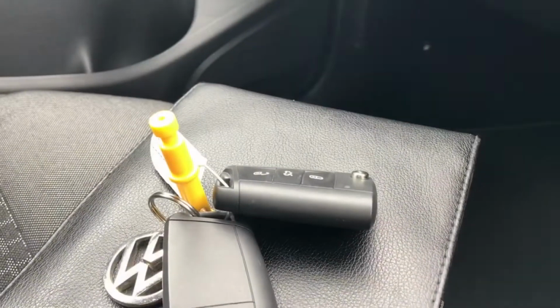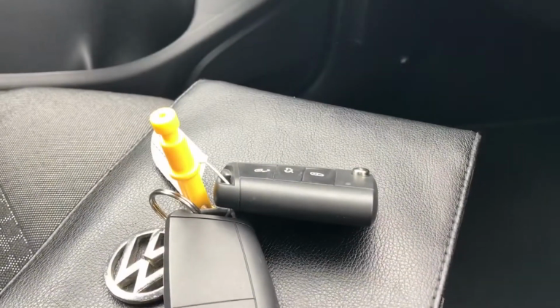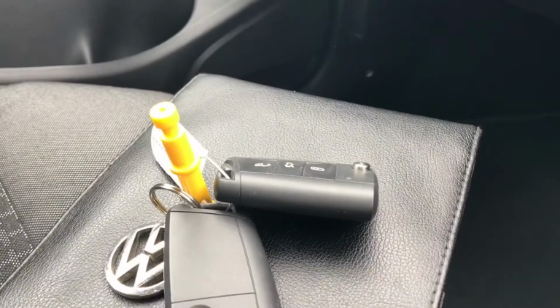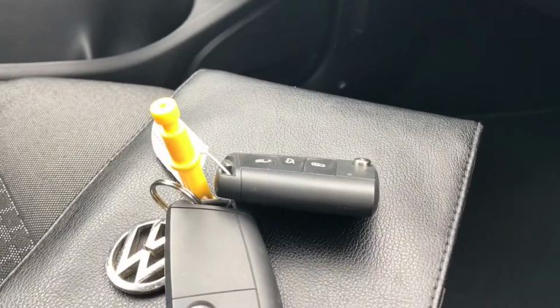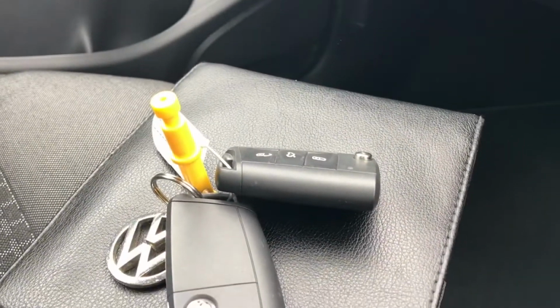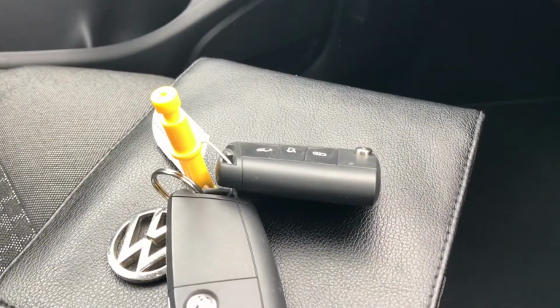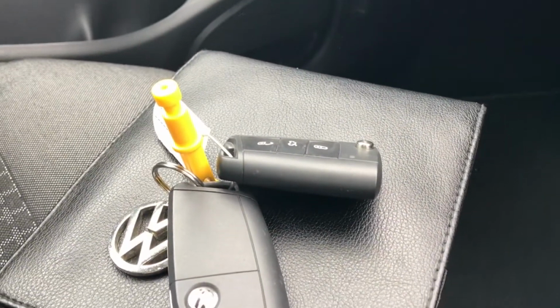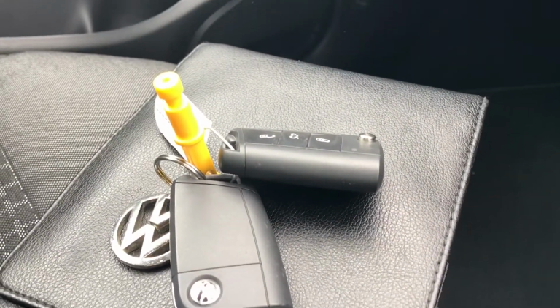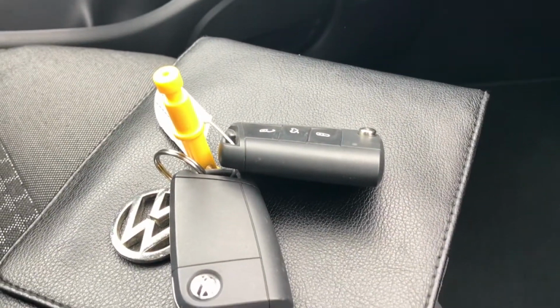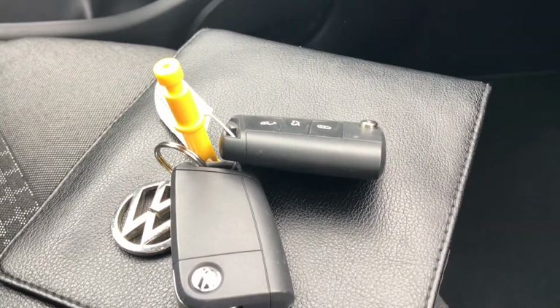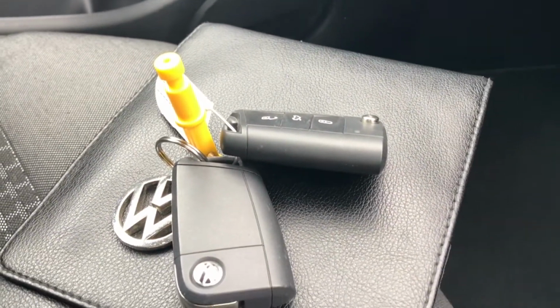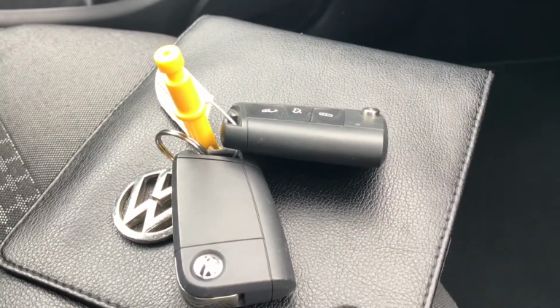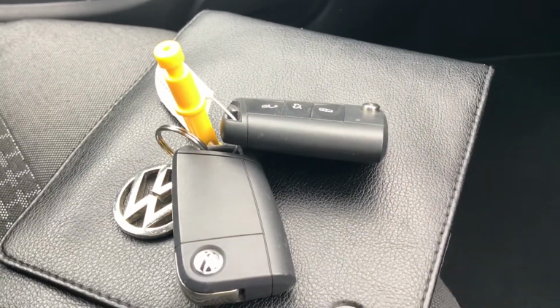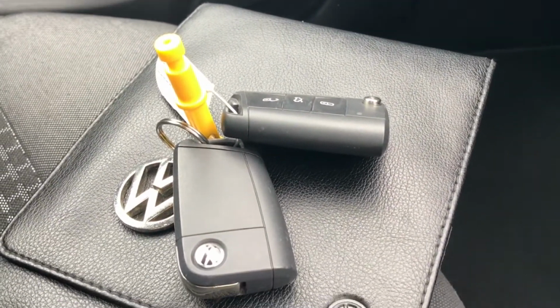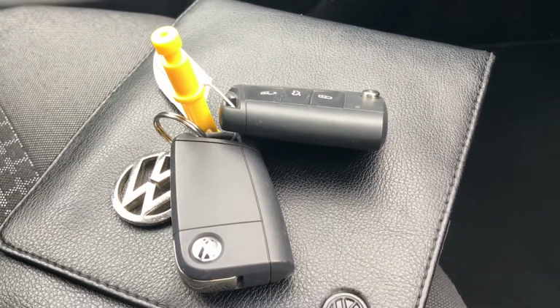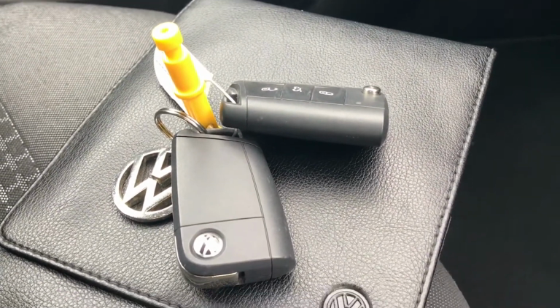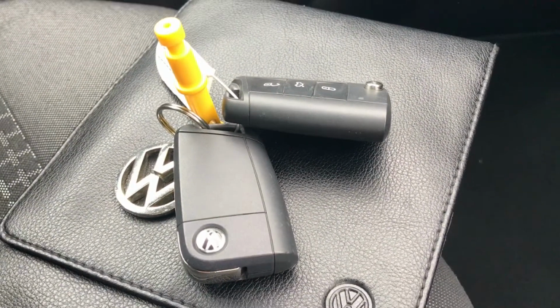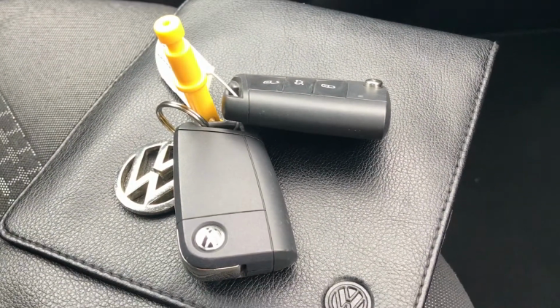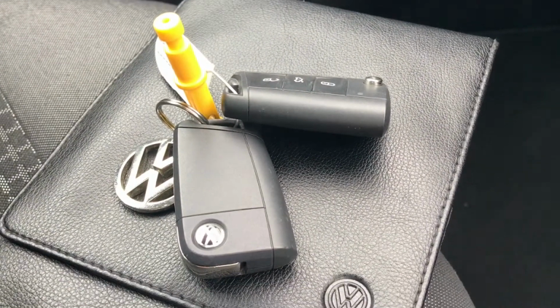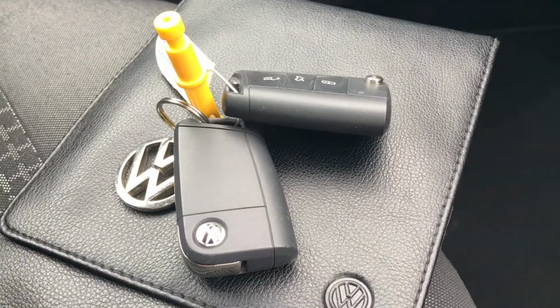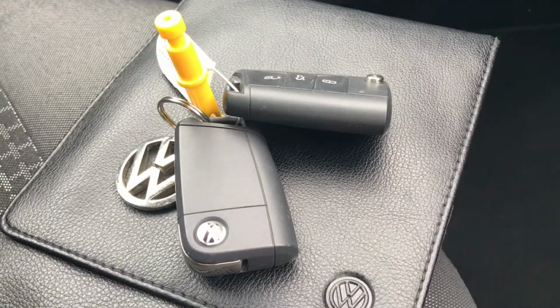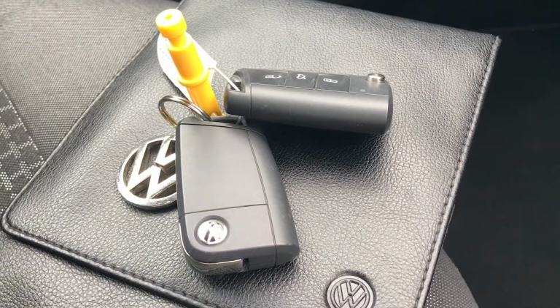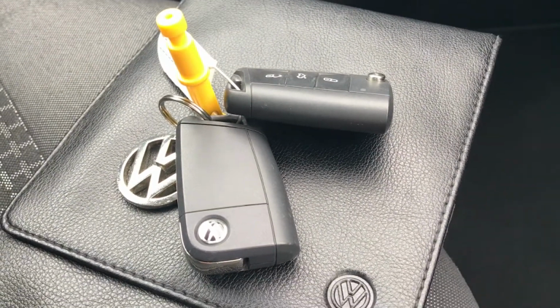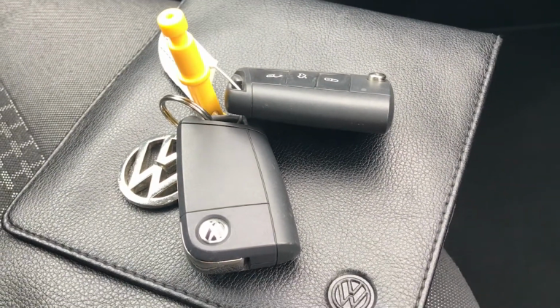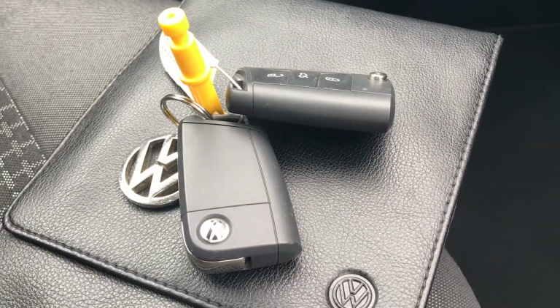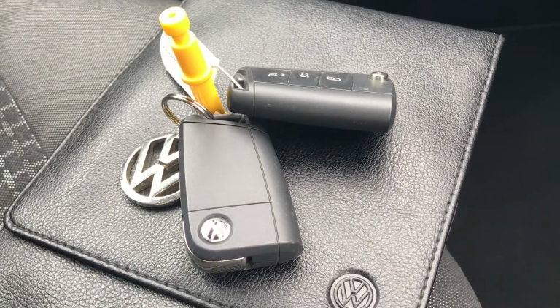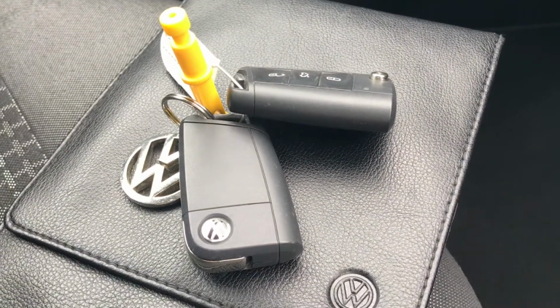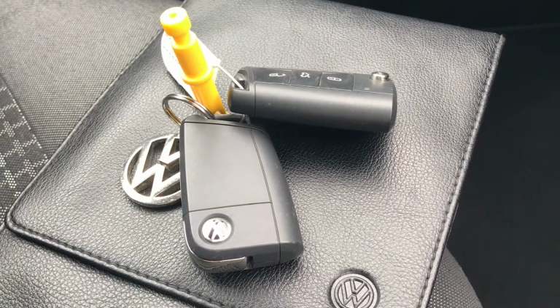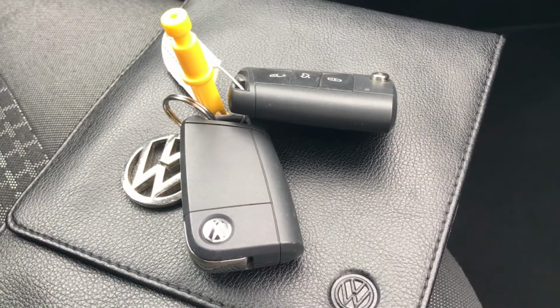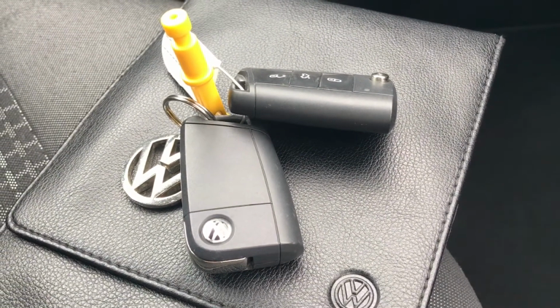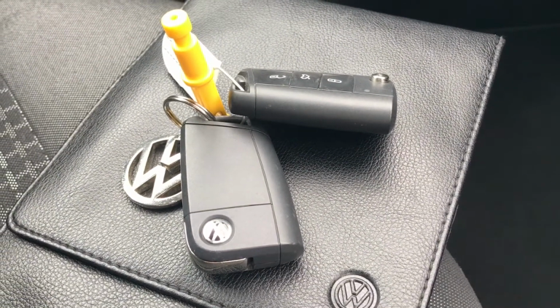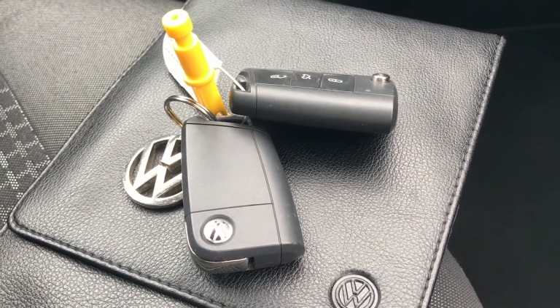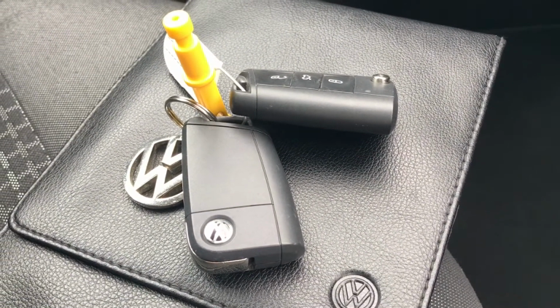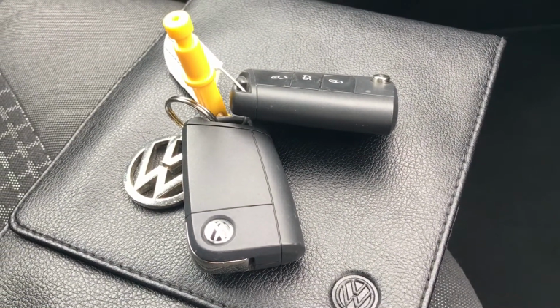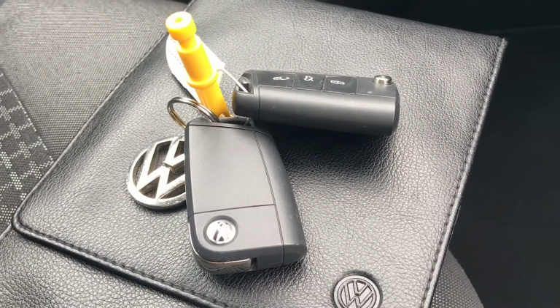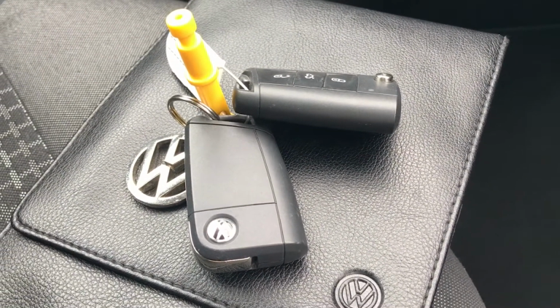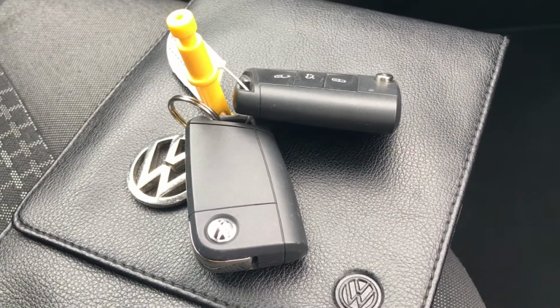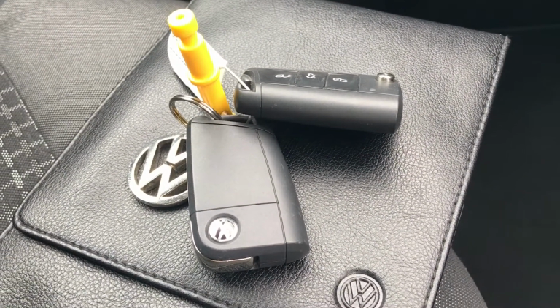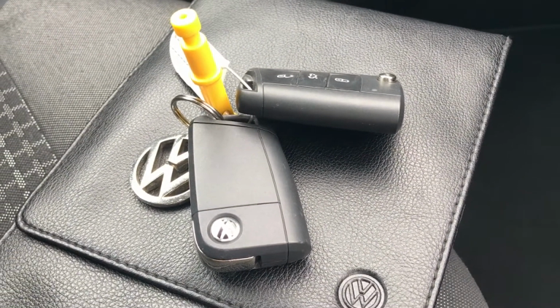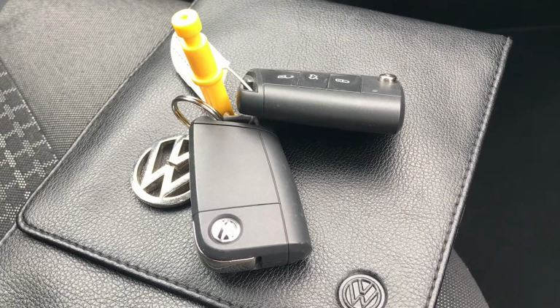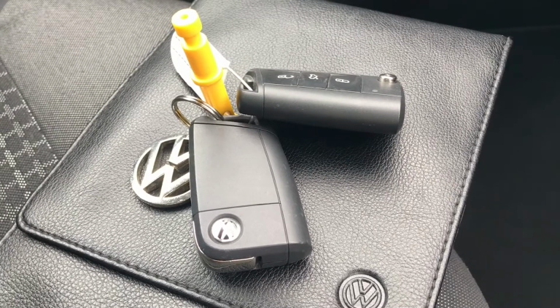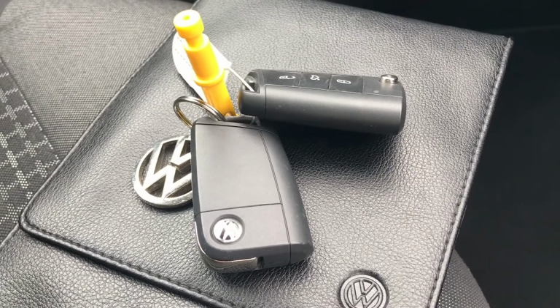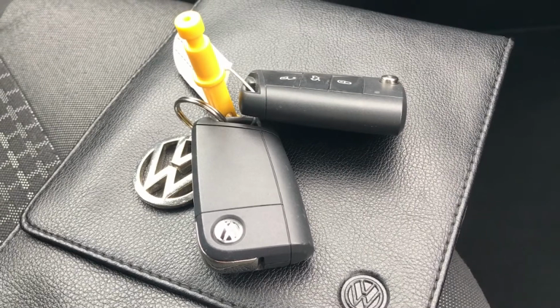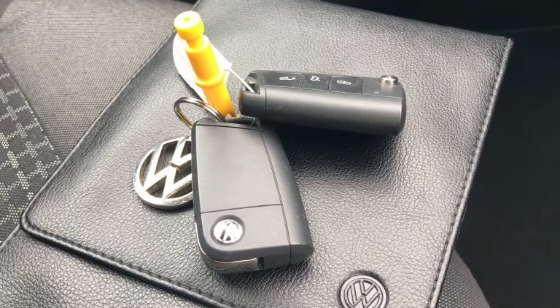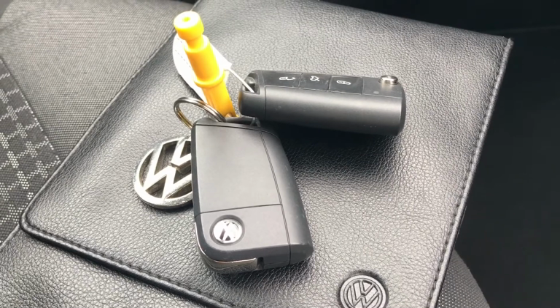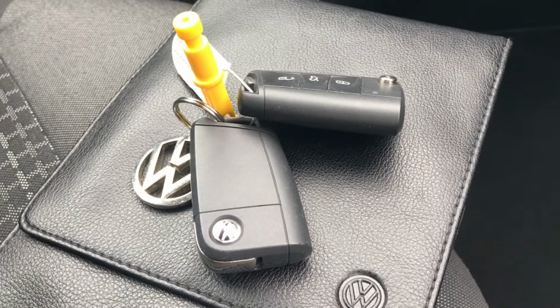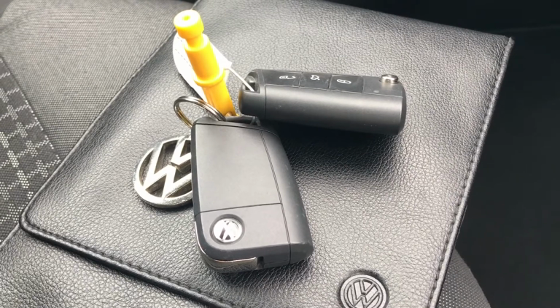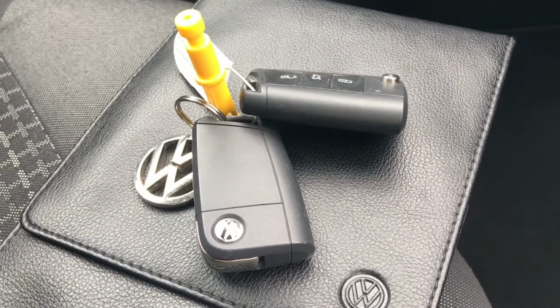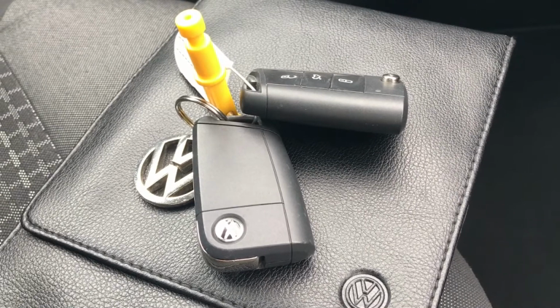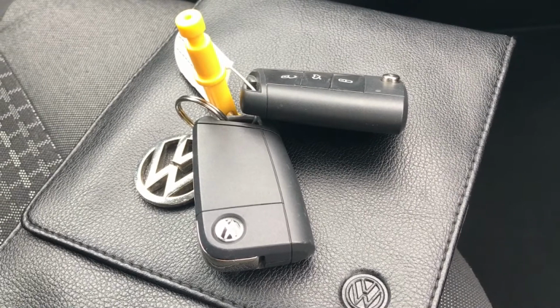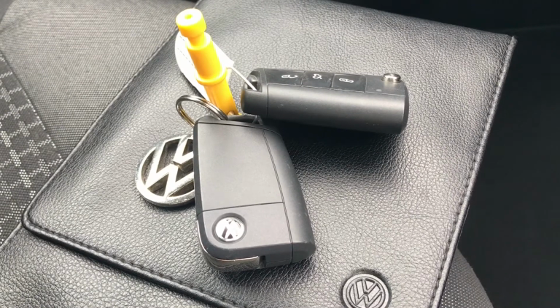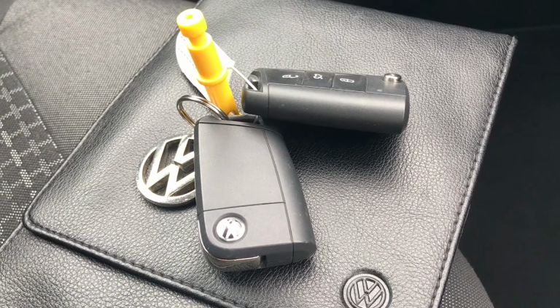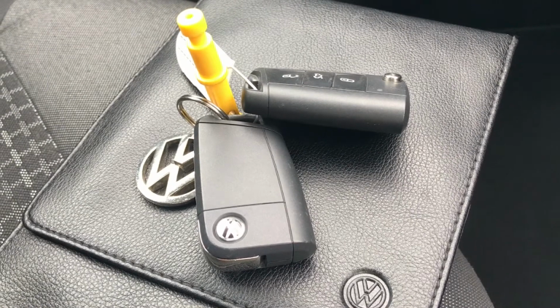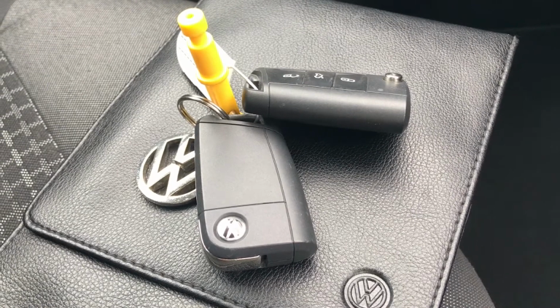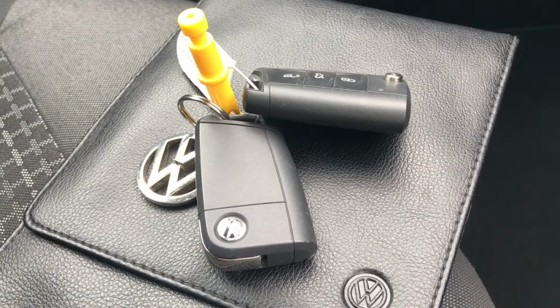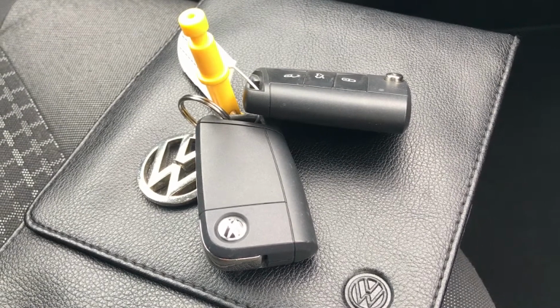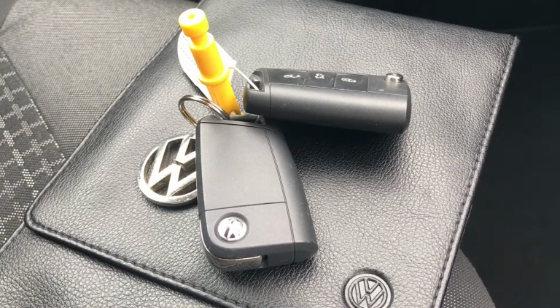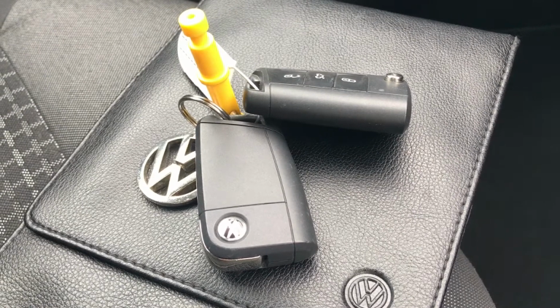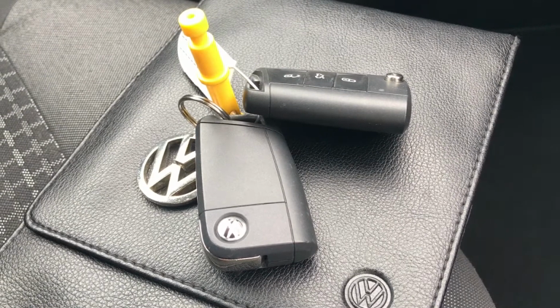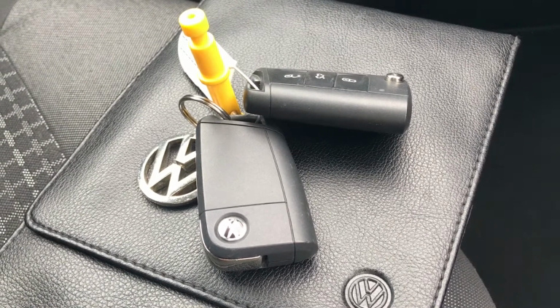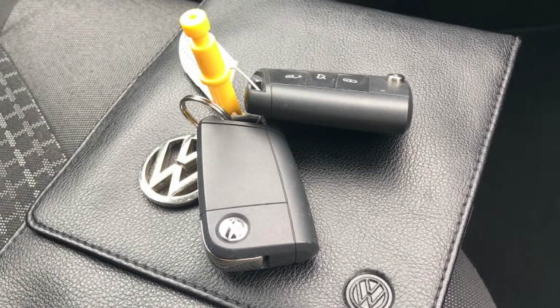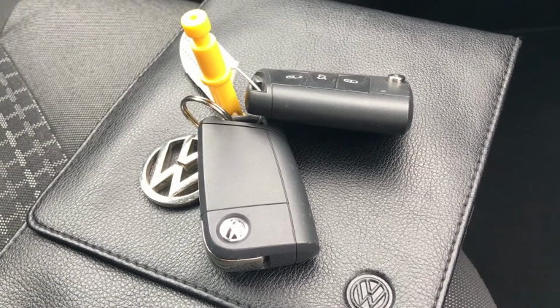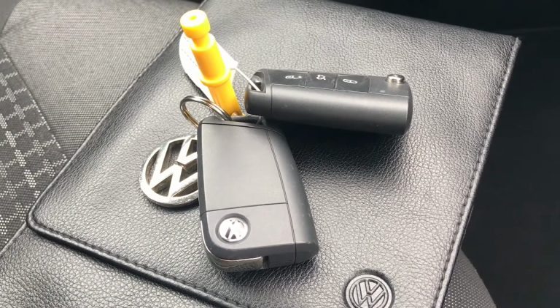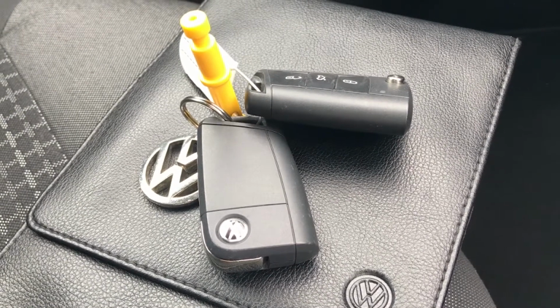Now this car does come with the two keys and the leather owner's manual — ideal if you've got multiple users of the car, and you do get that two years Volkswagen approved used warranty.